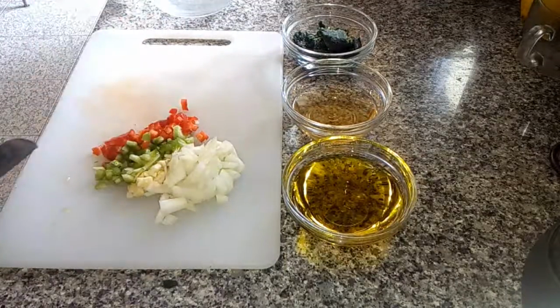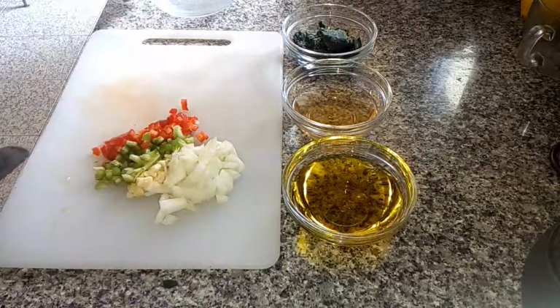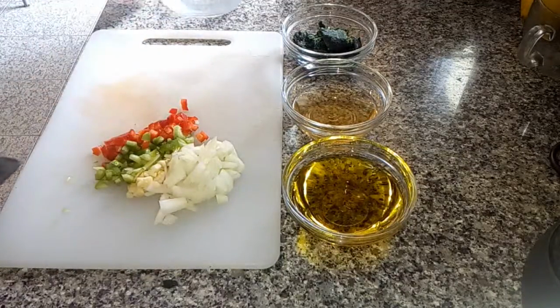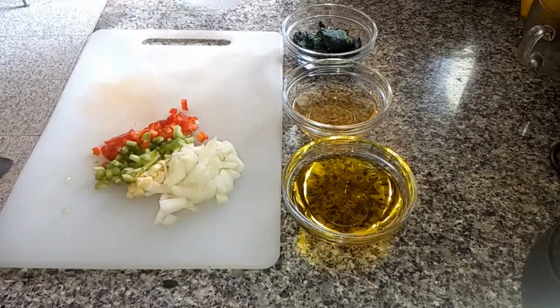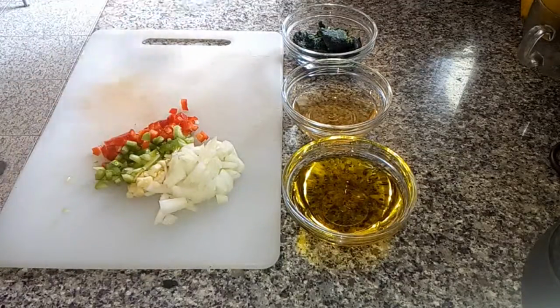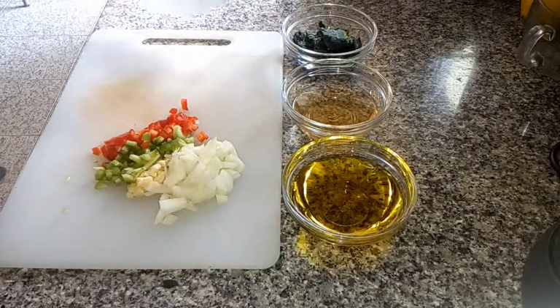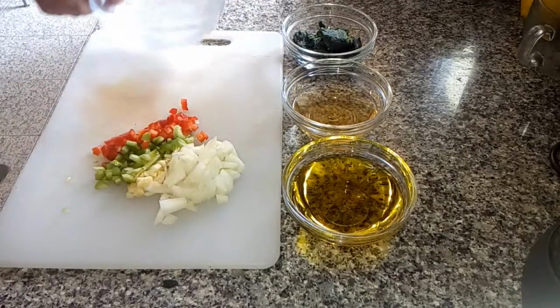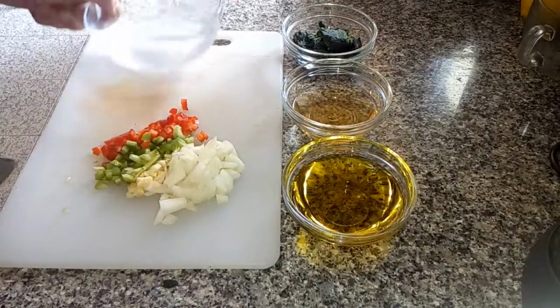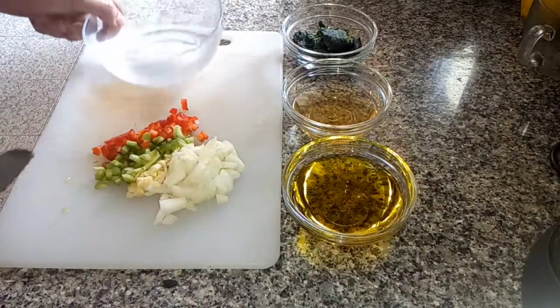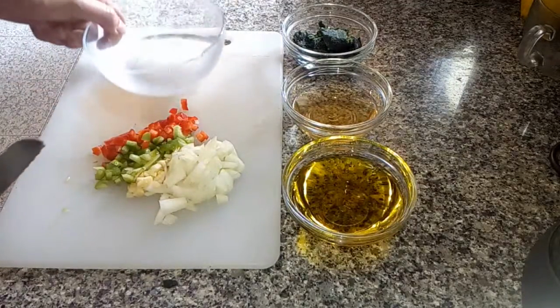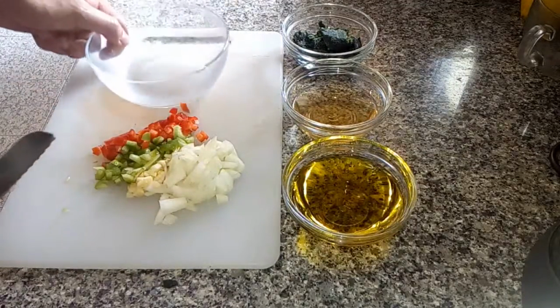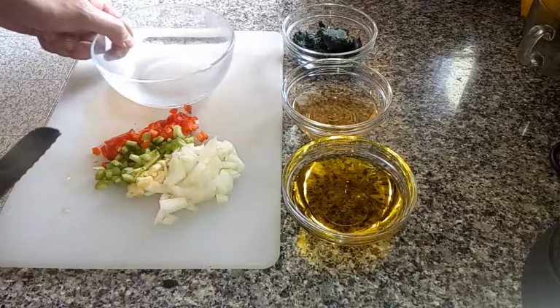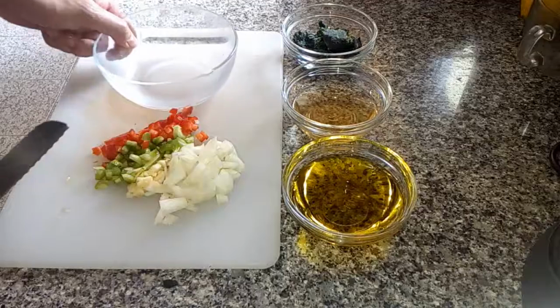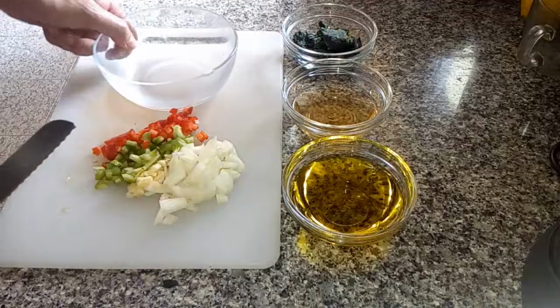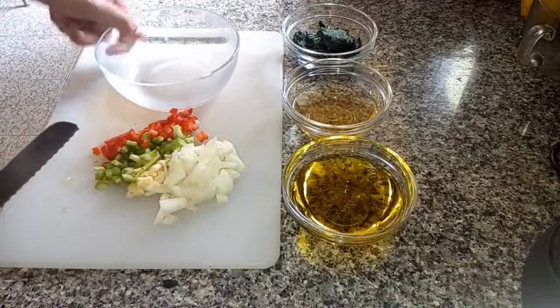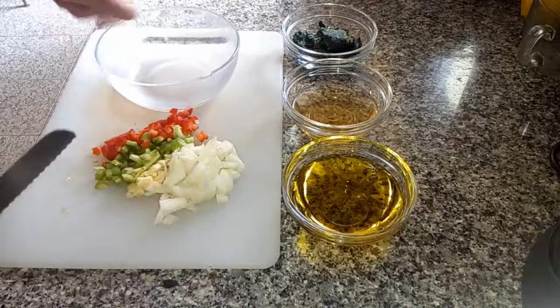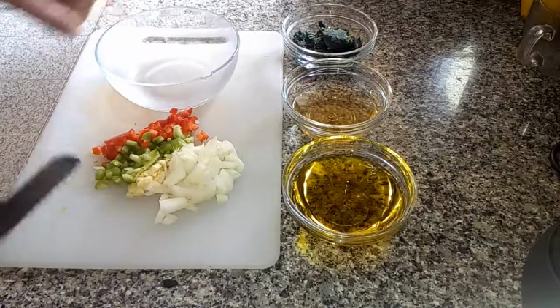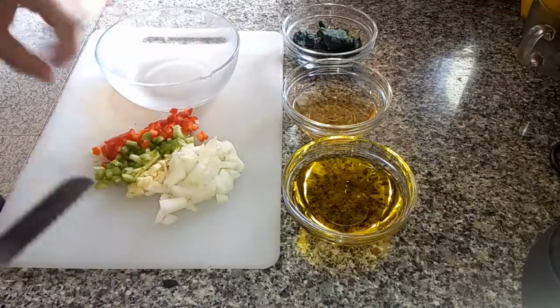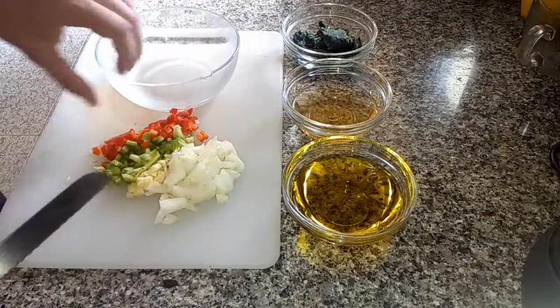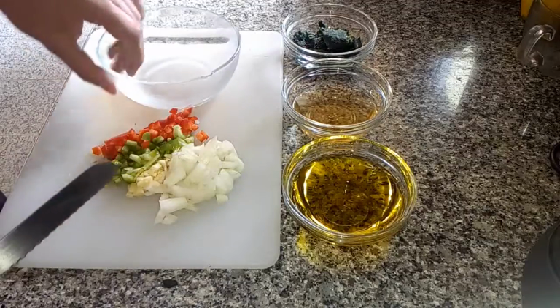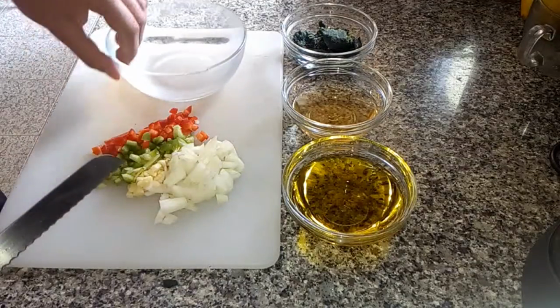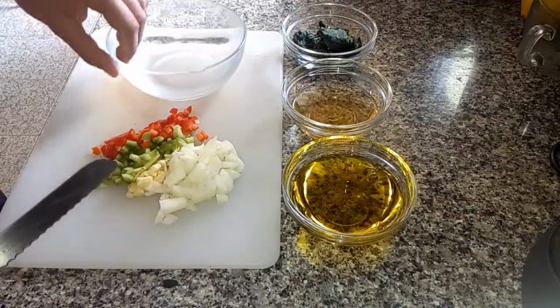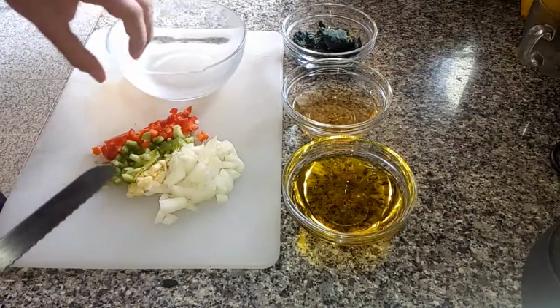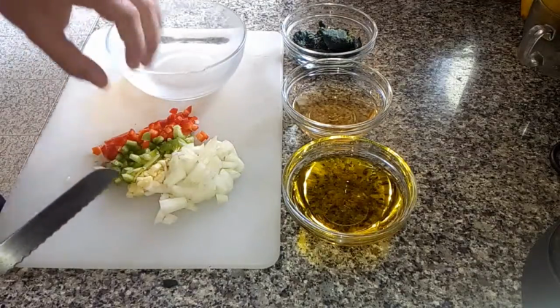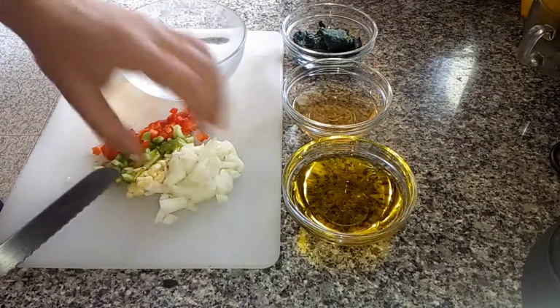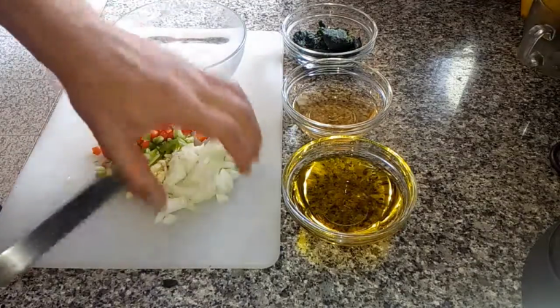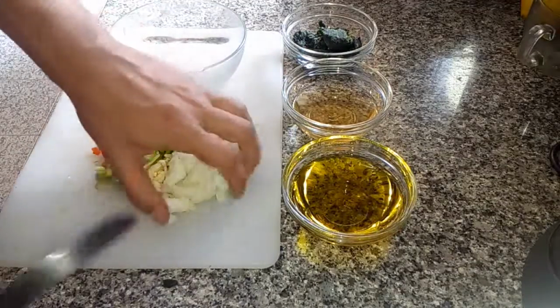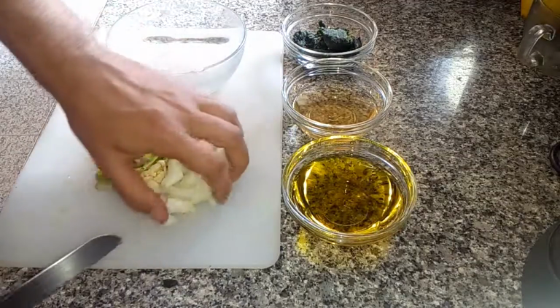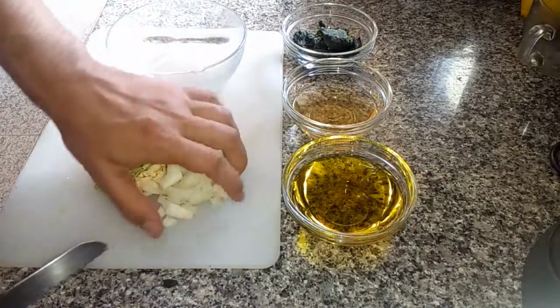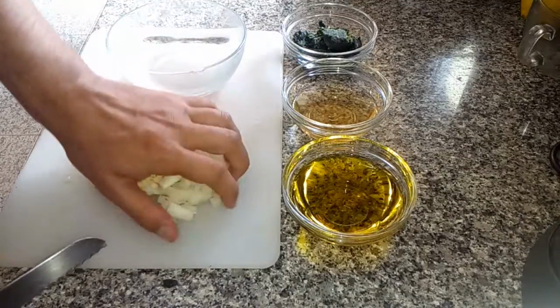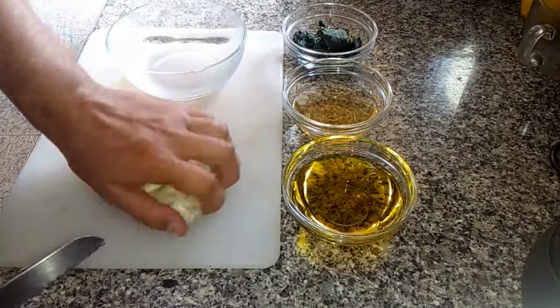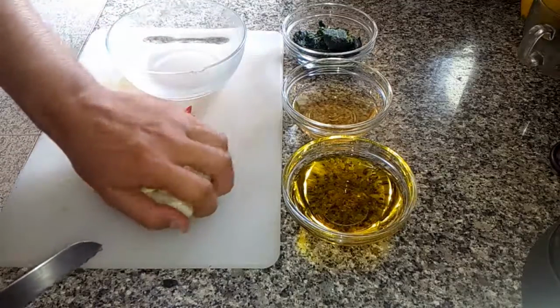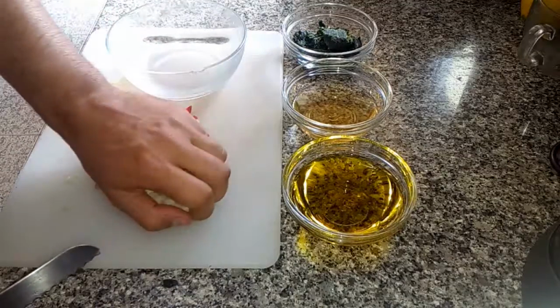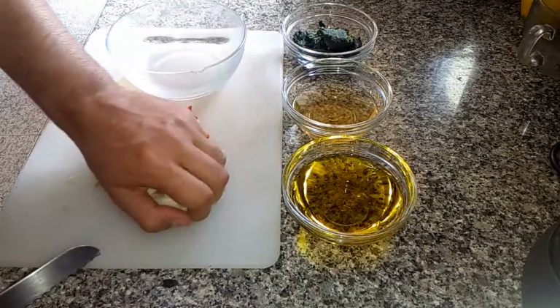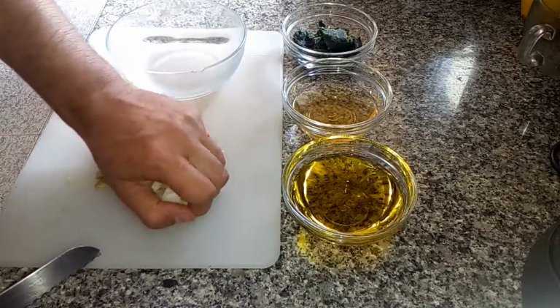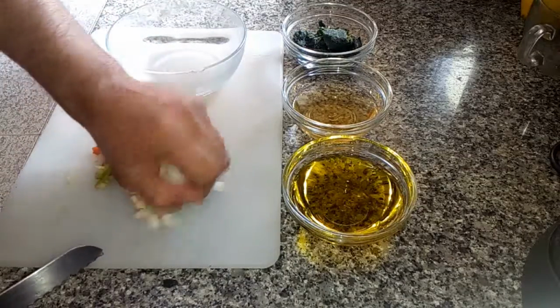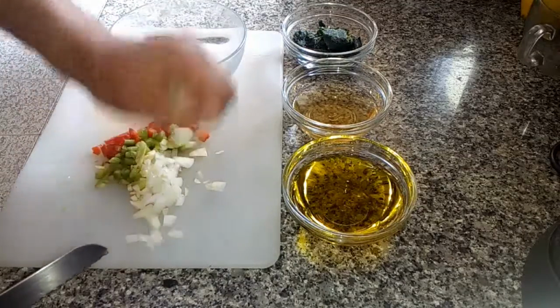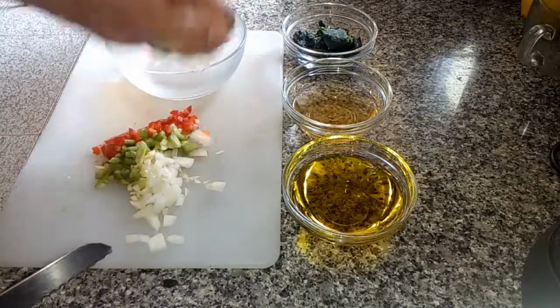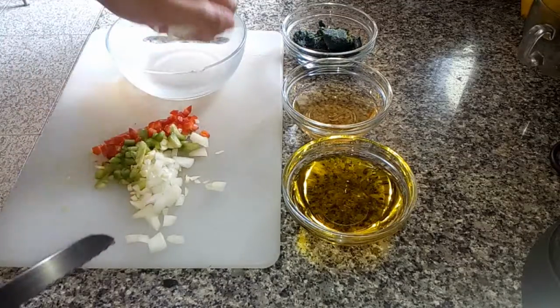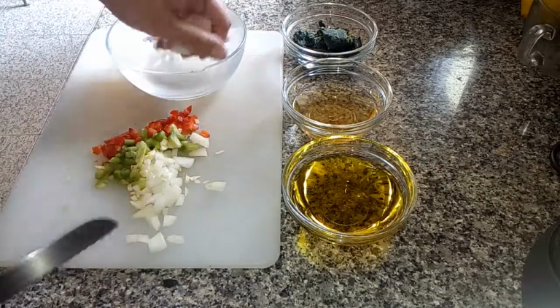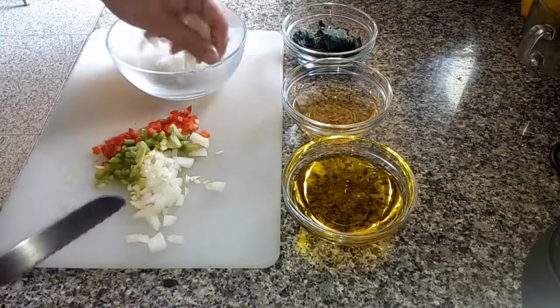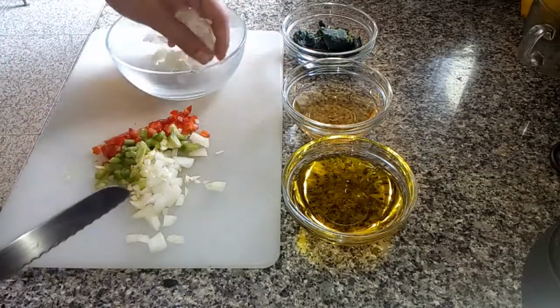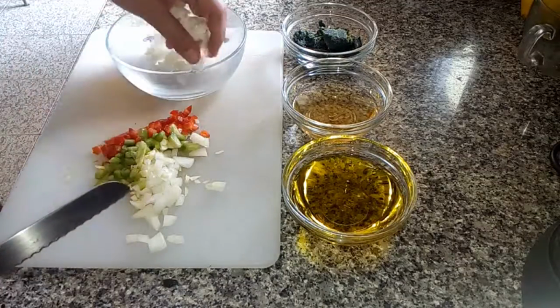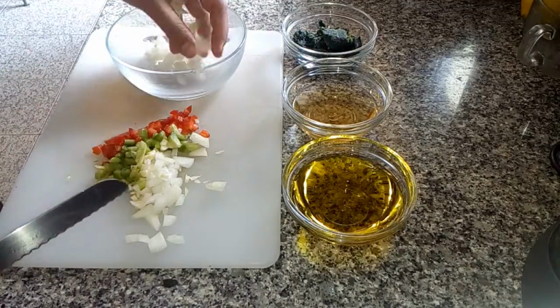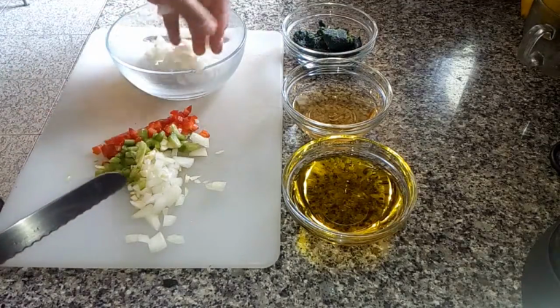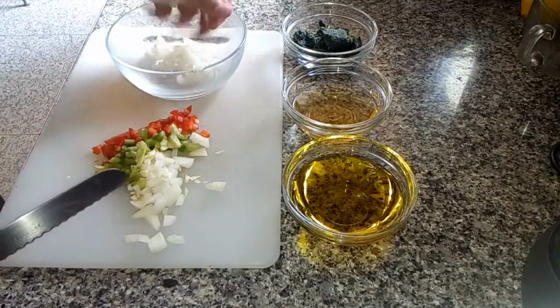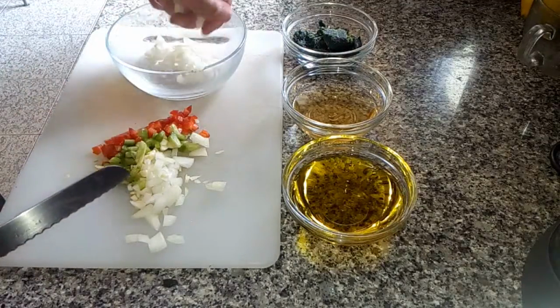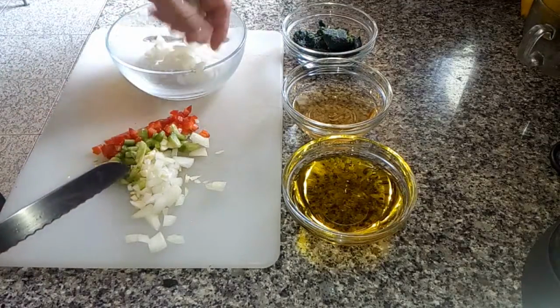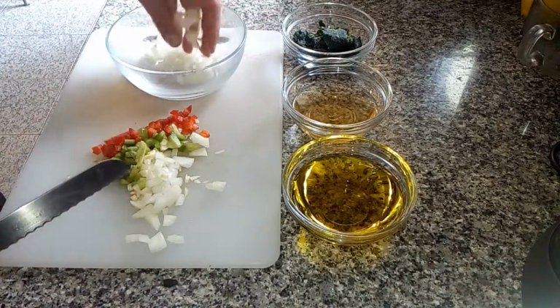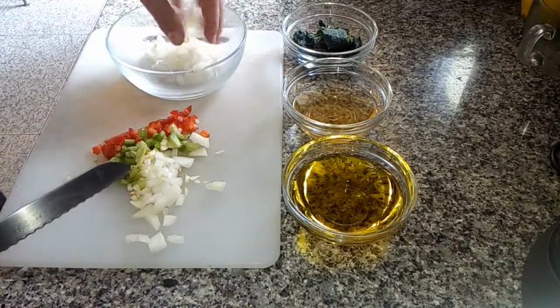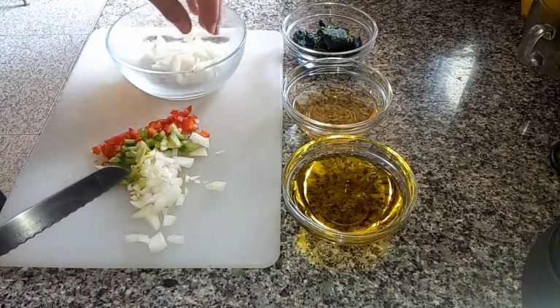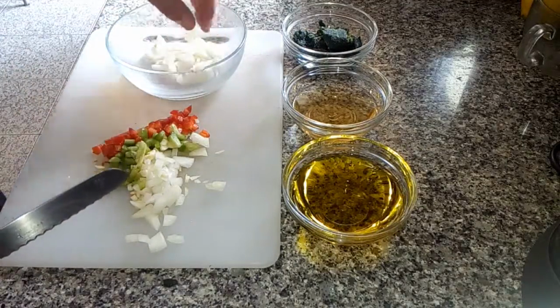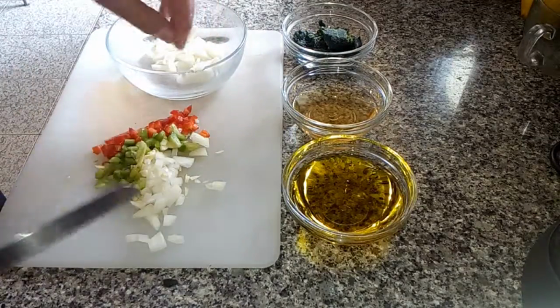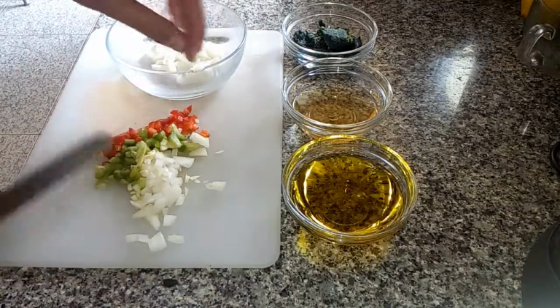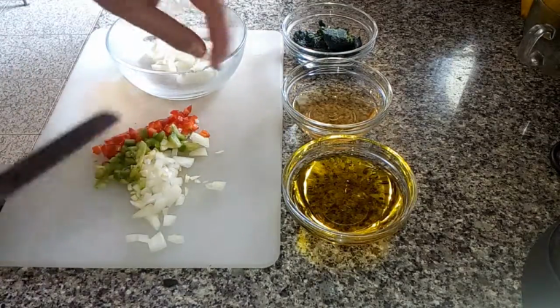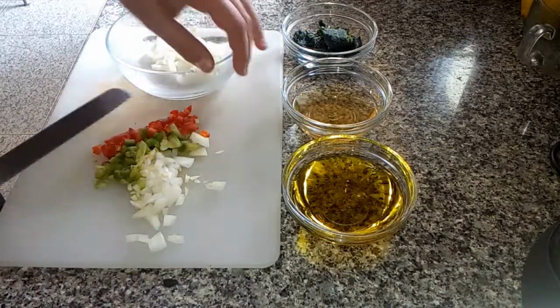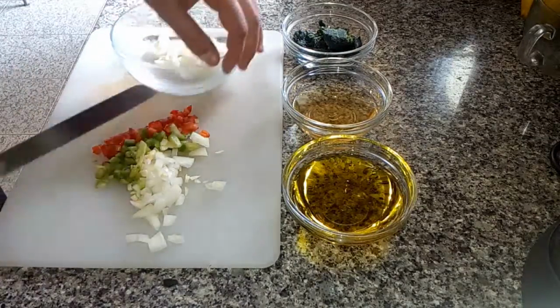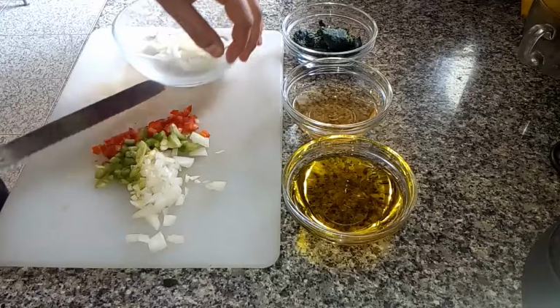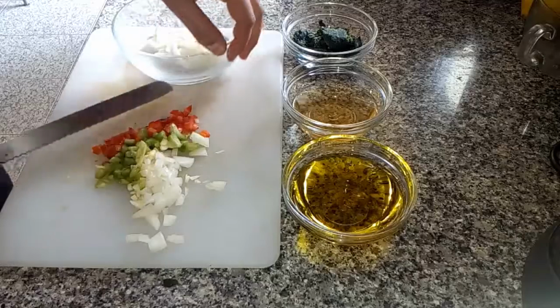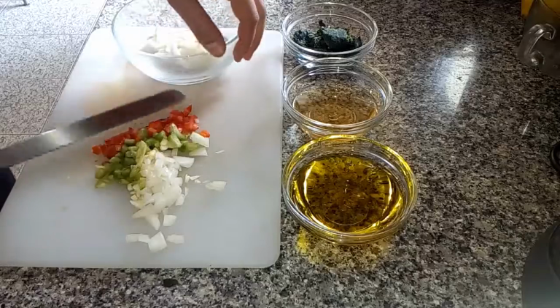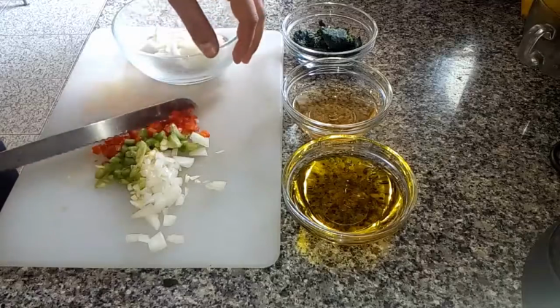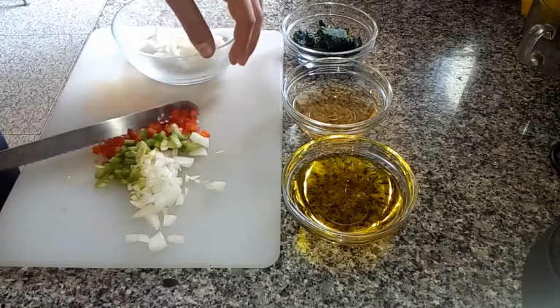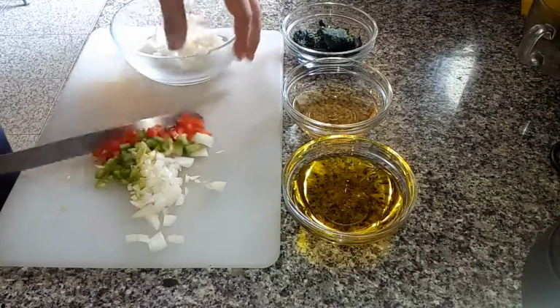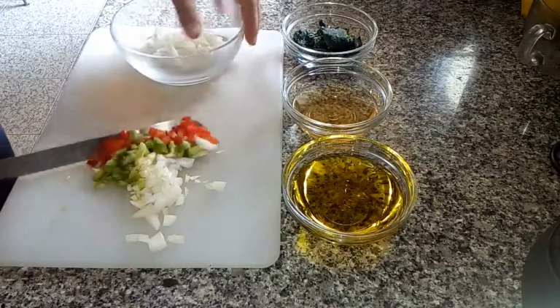Mix everything in the bowl and add the parsley, the olive oil and the vinegar. If you like a more acid taste you can add more vinegar.